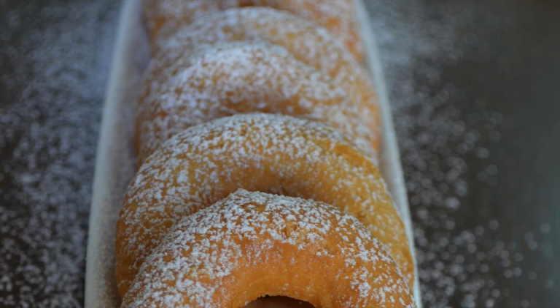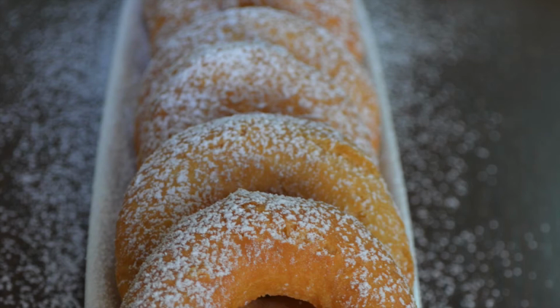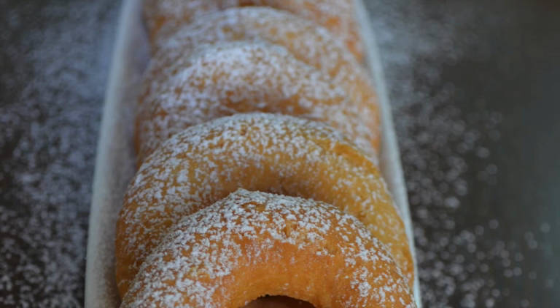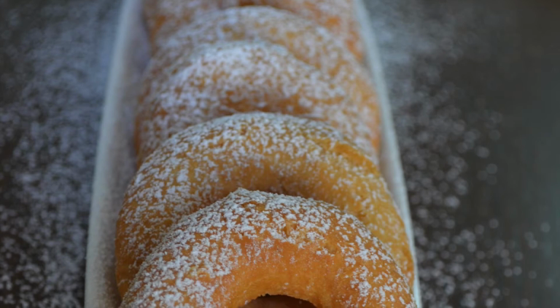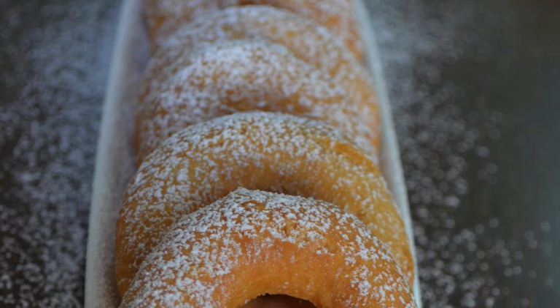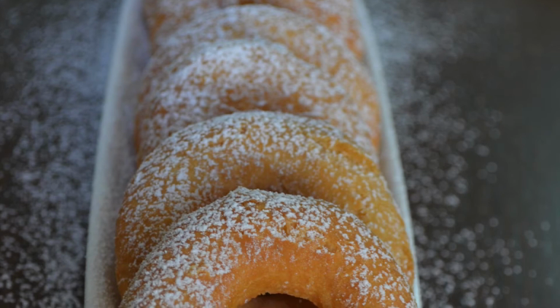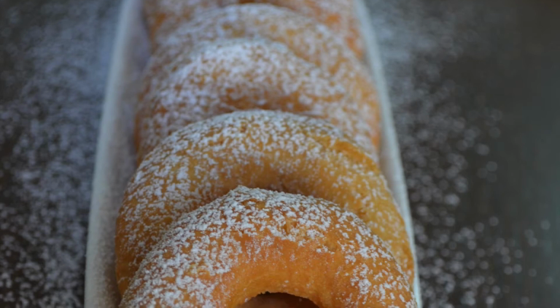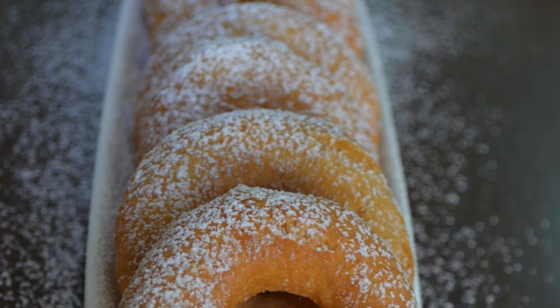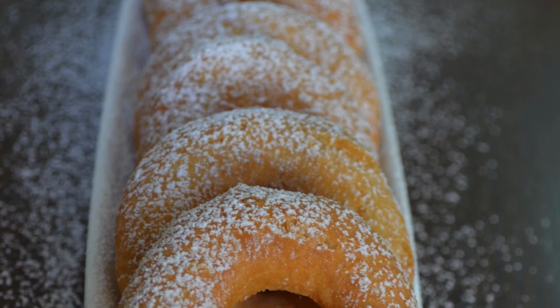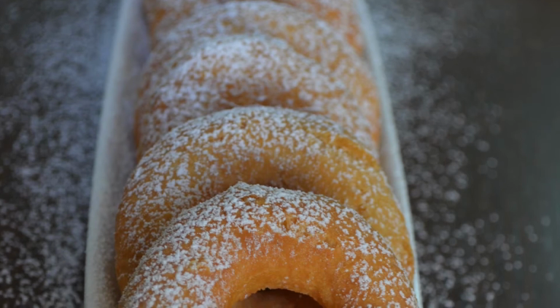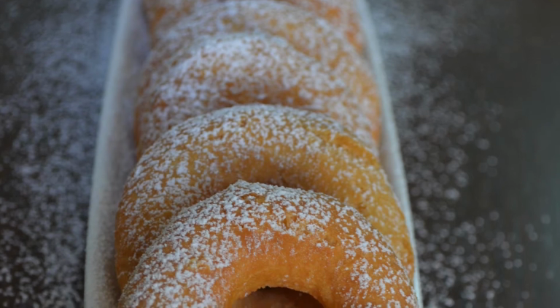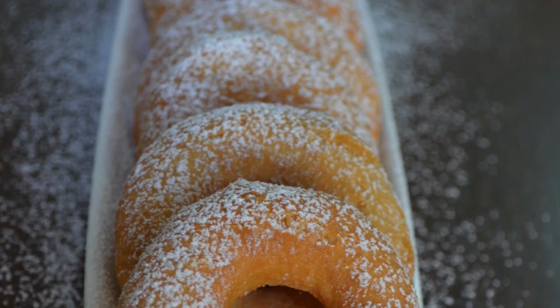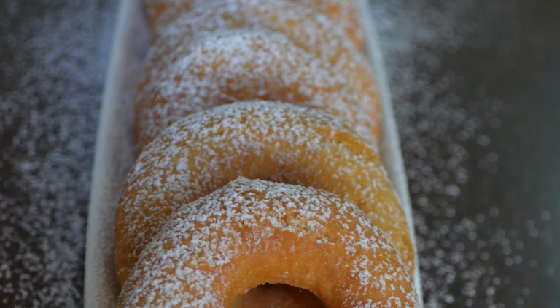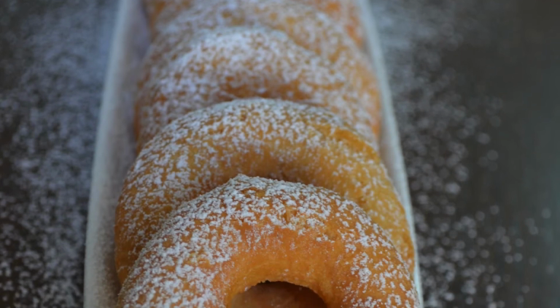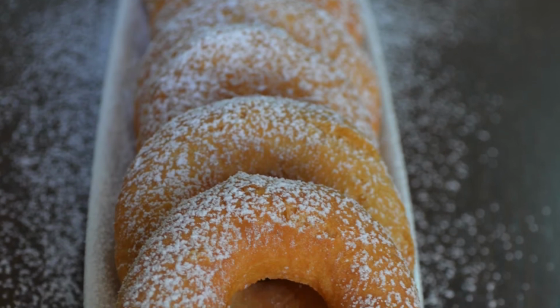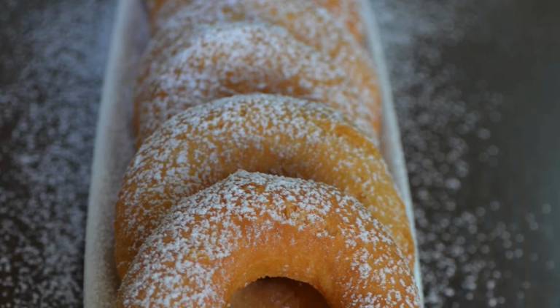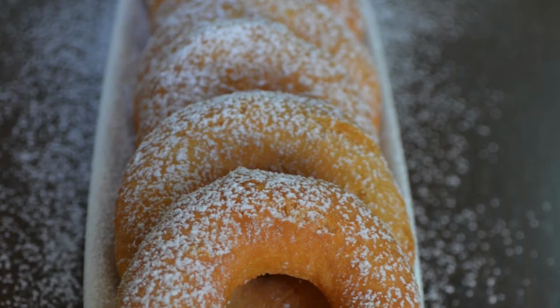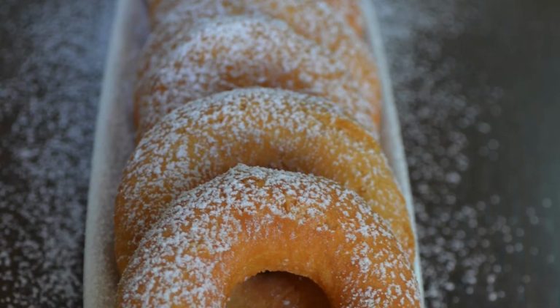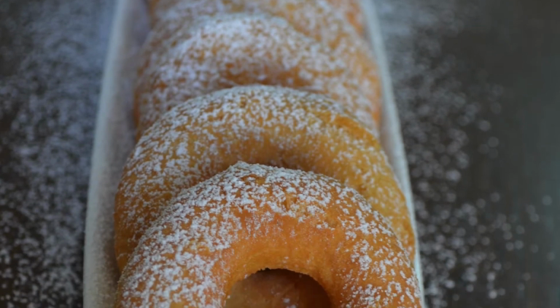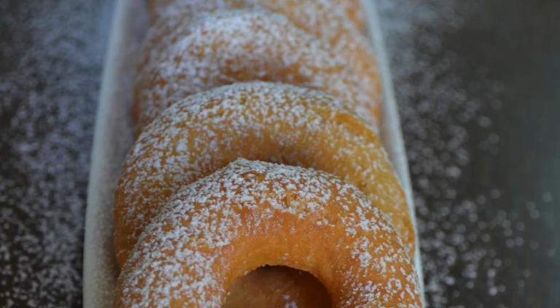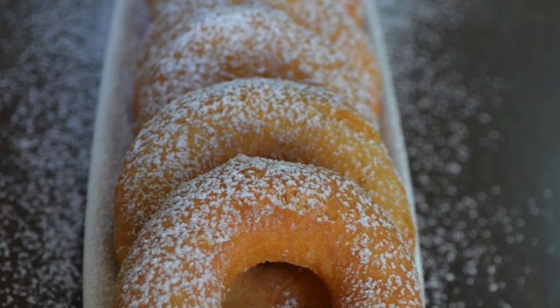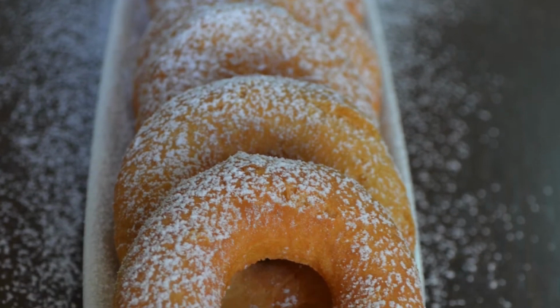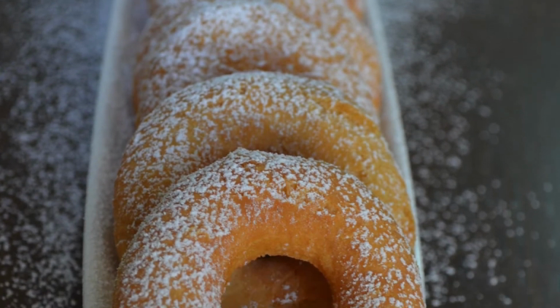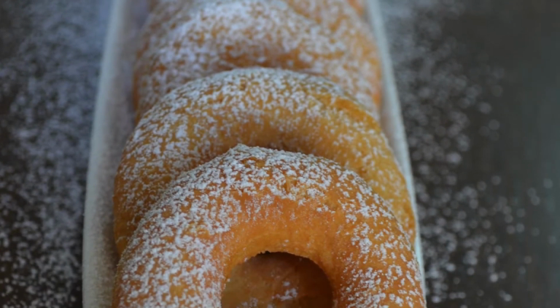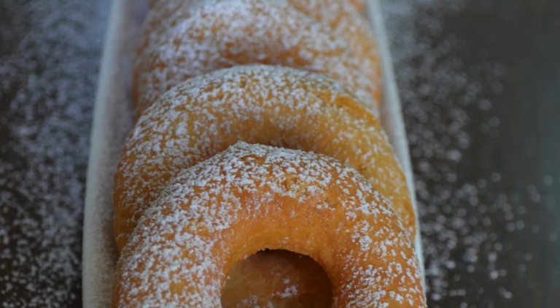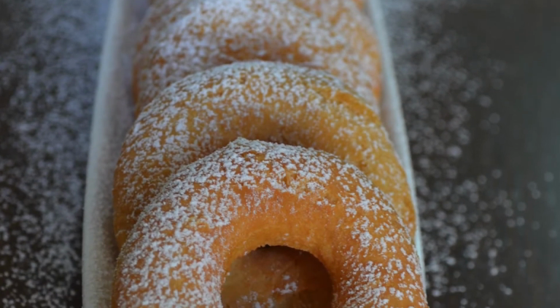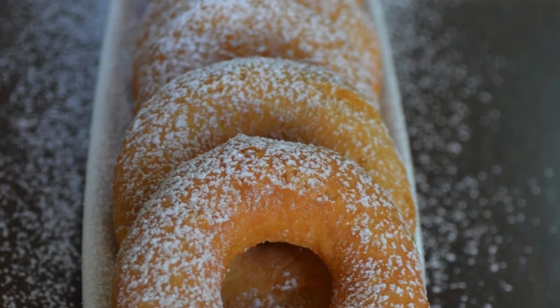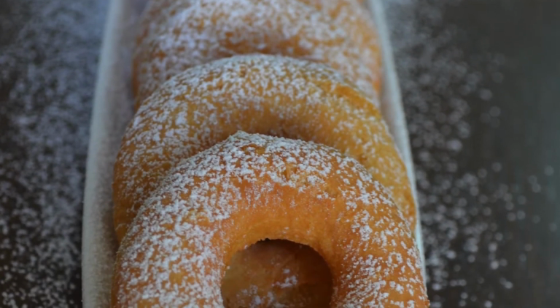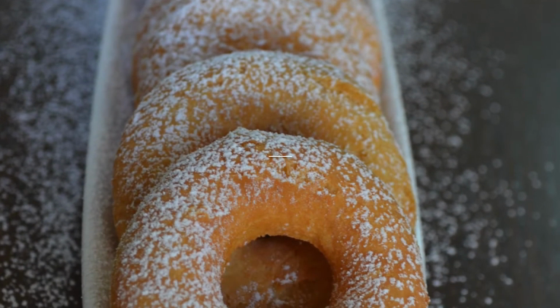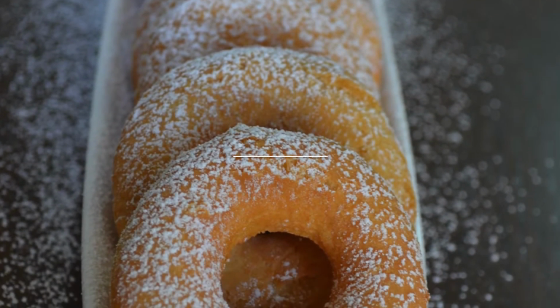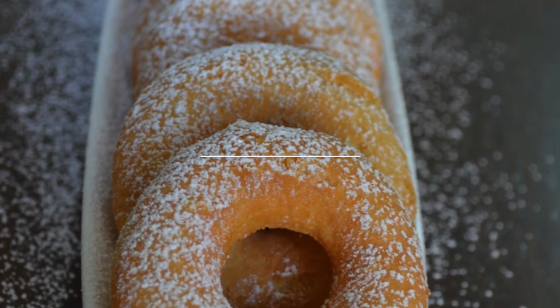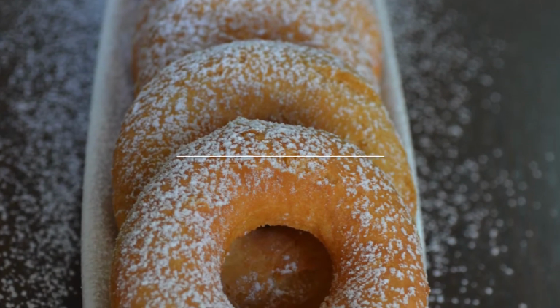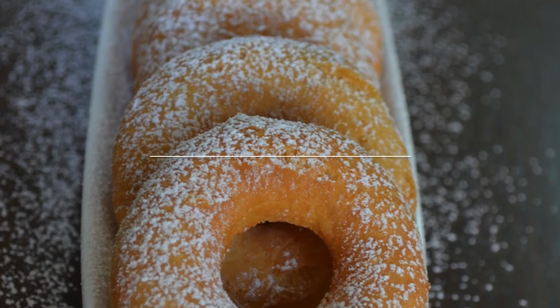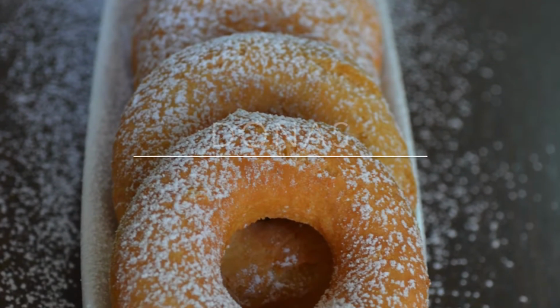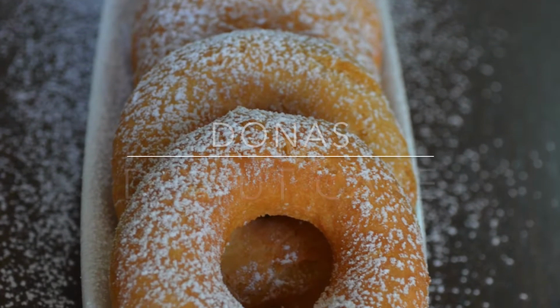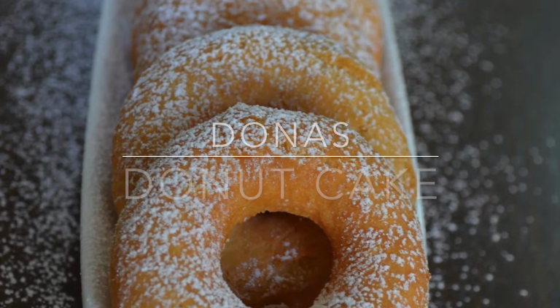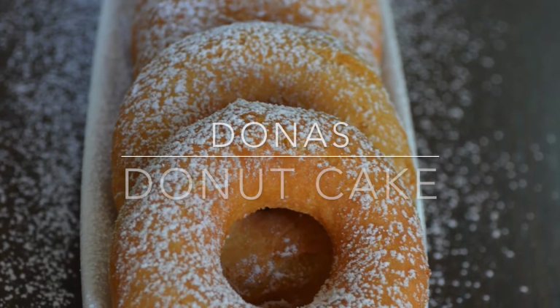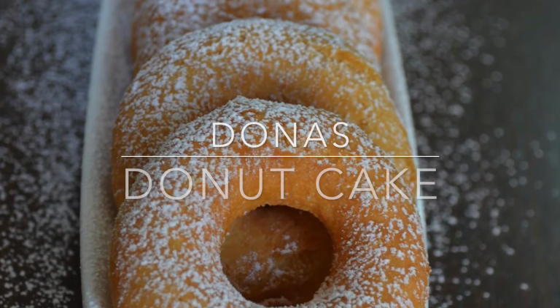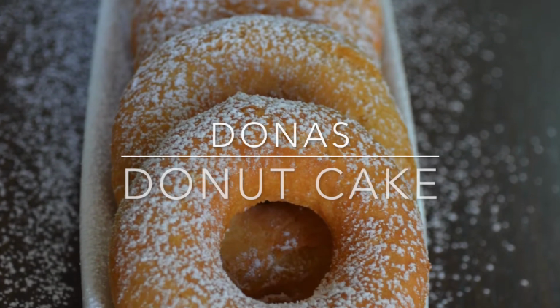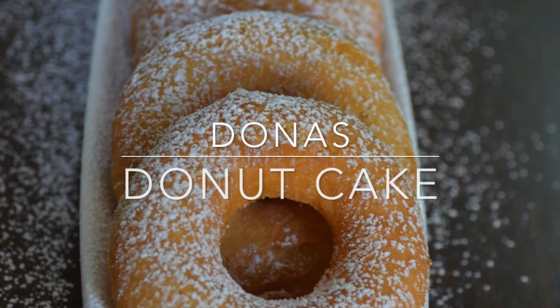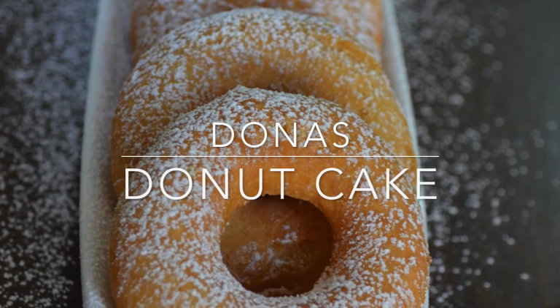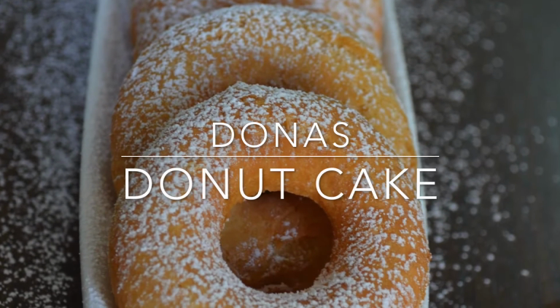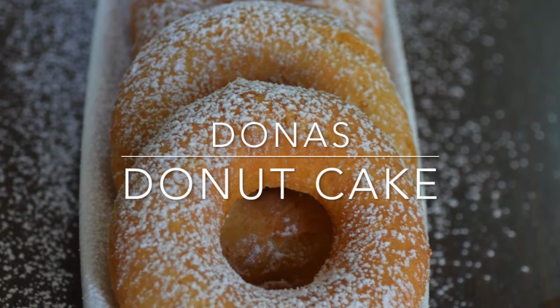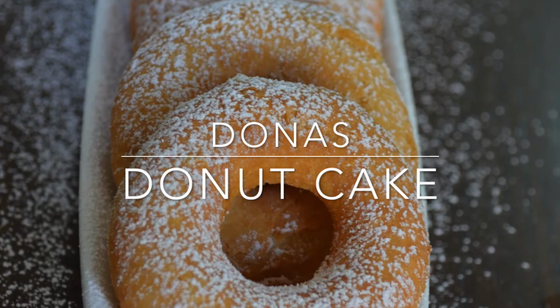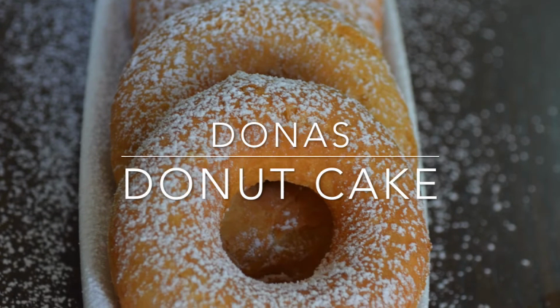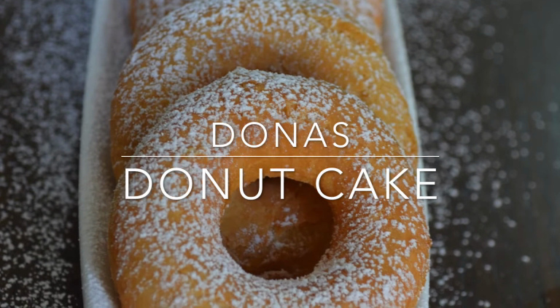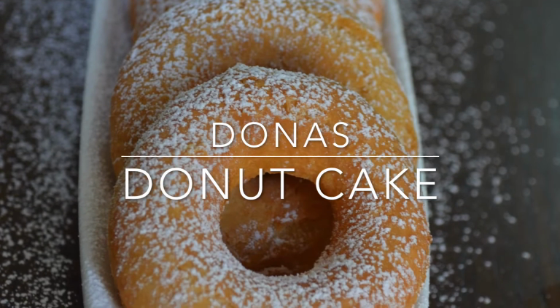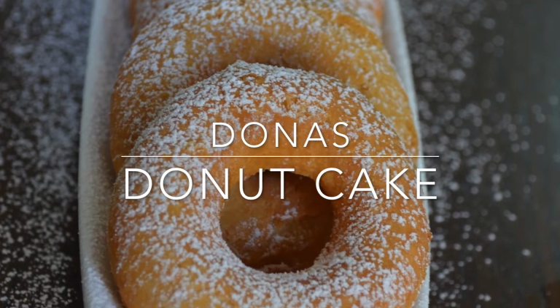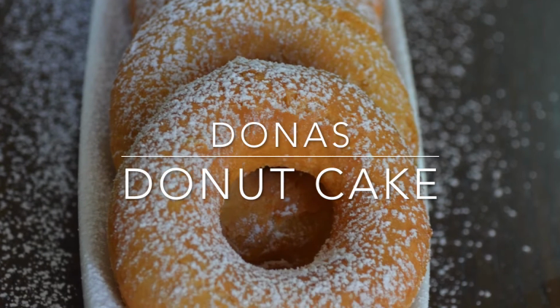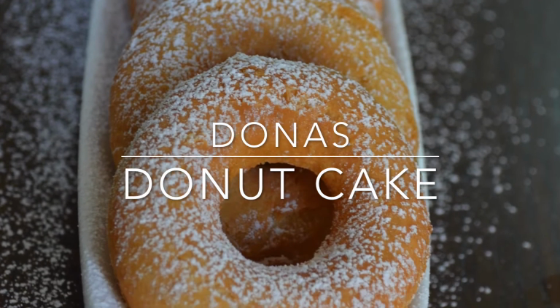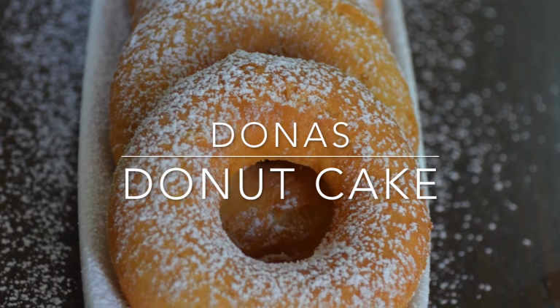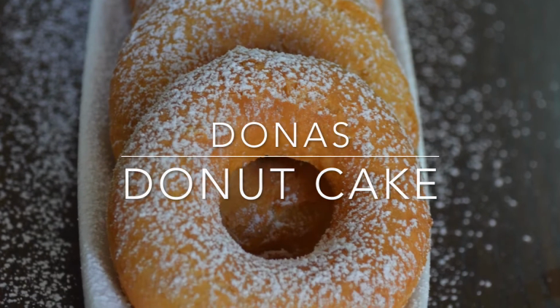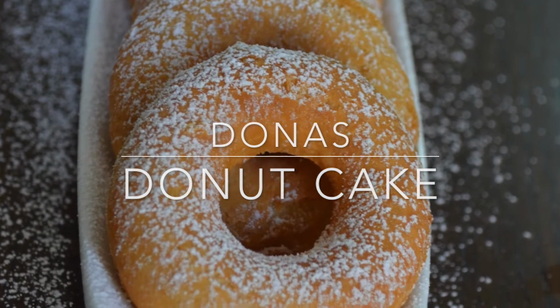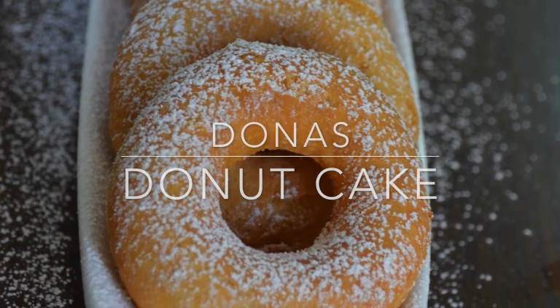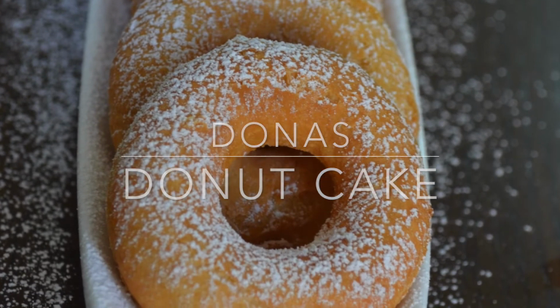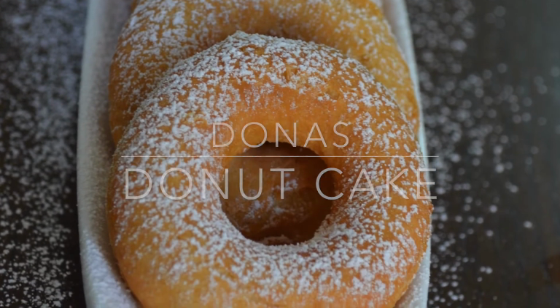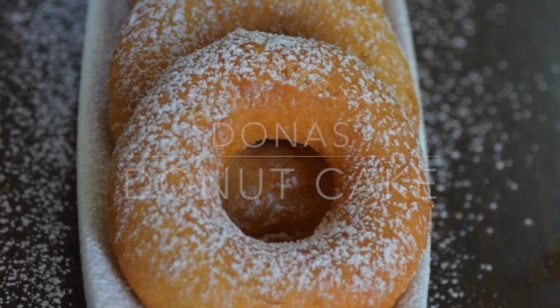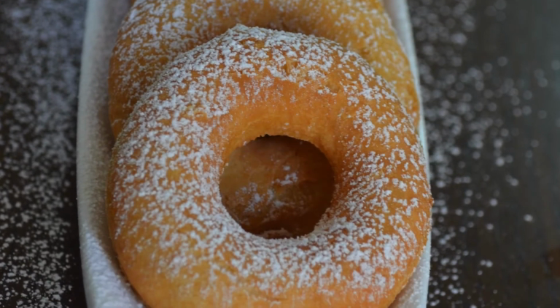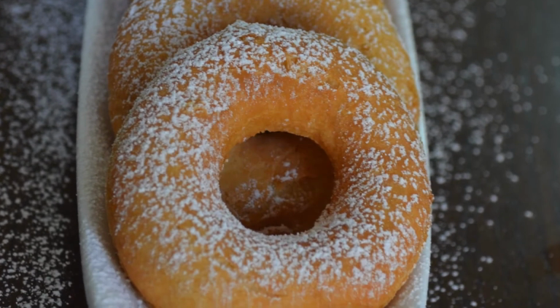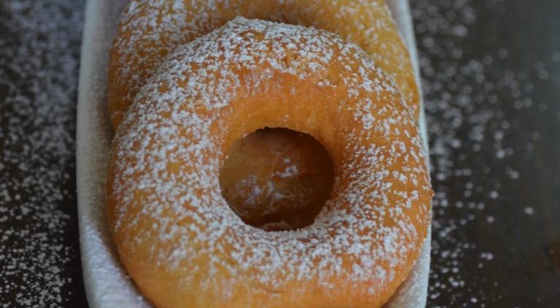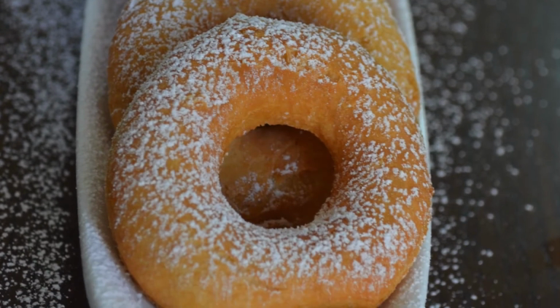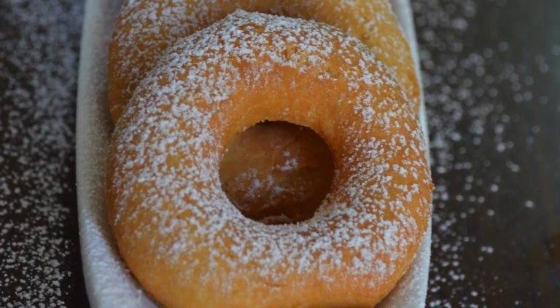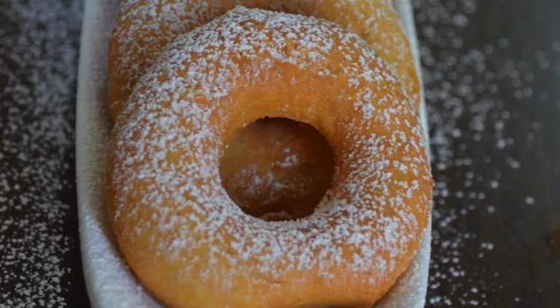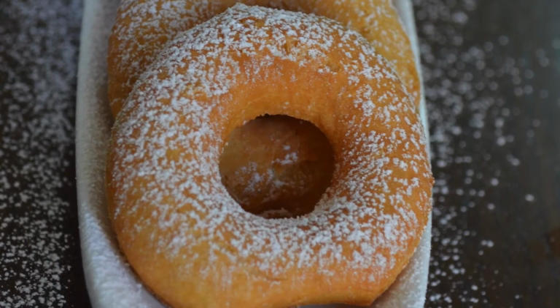Today we're going to be making doughnuts, the close cousin of doughnuts. Doughnuts are perfect for tea time.